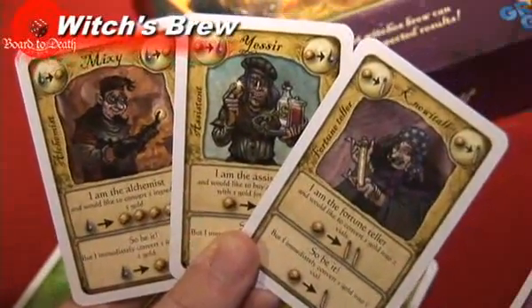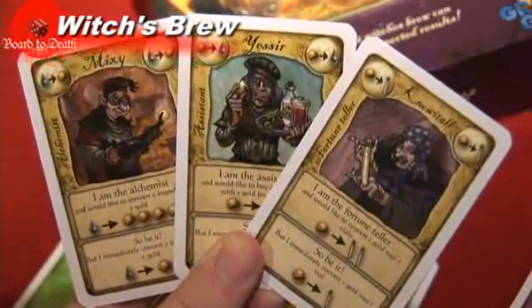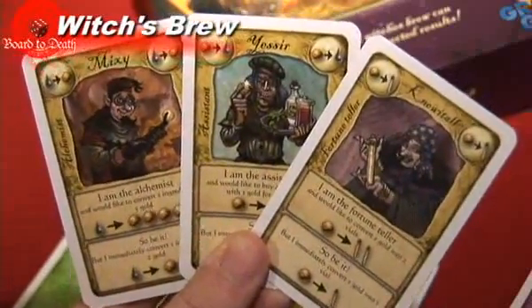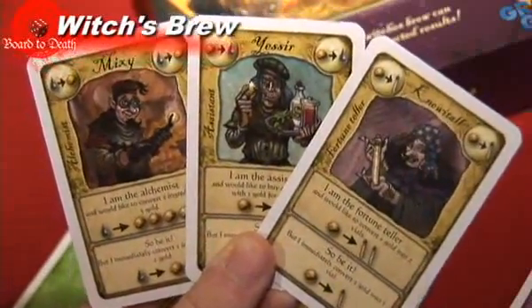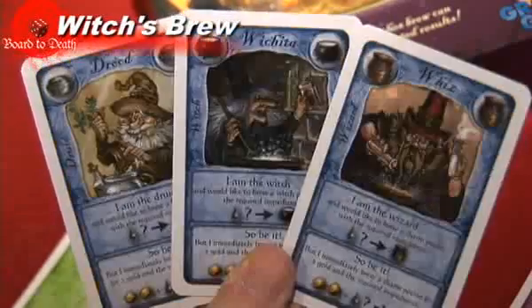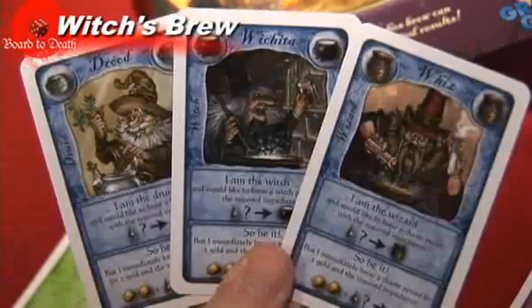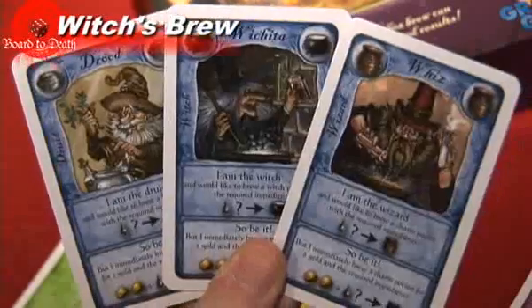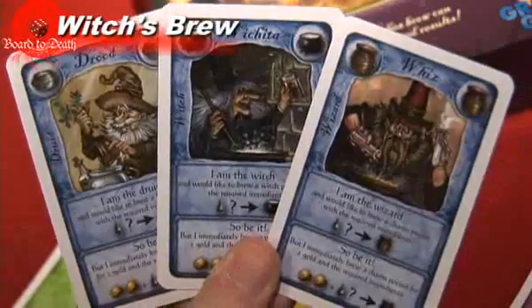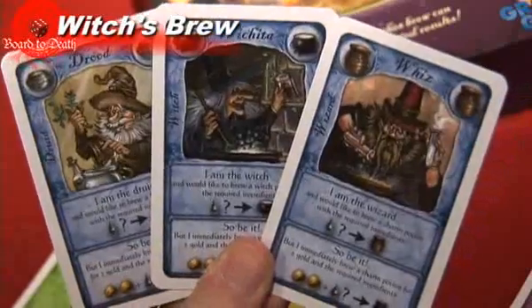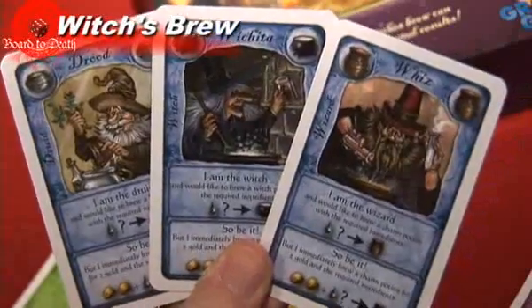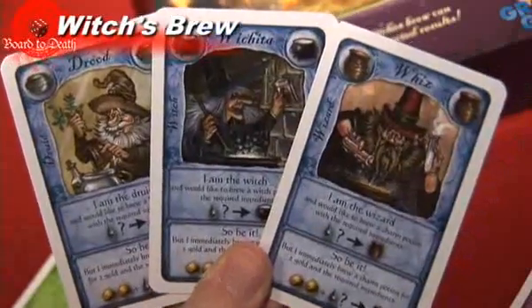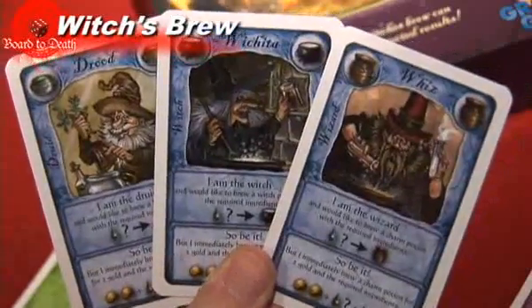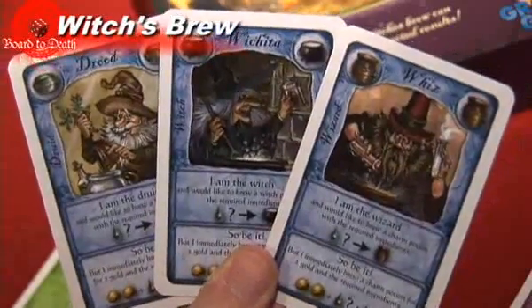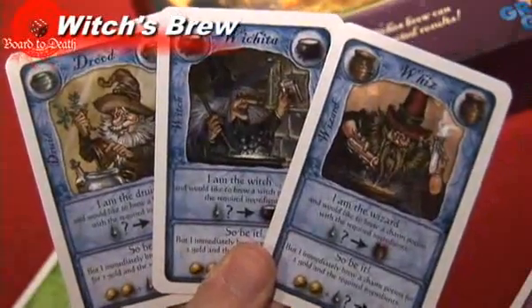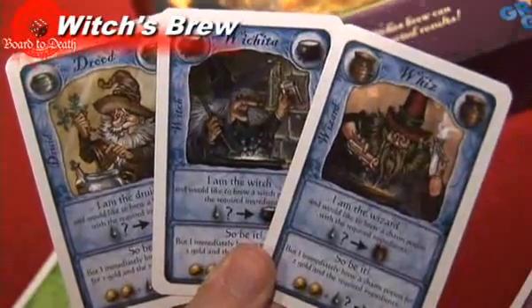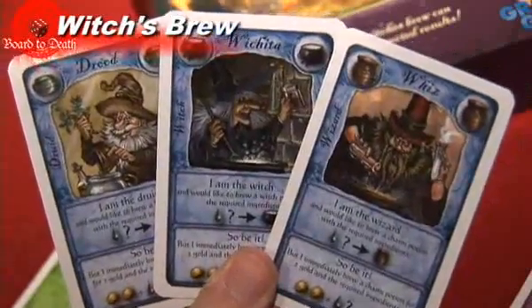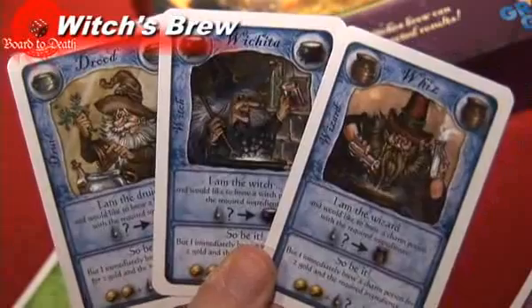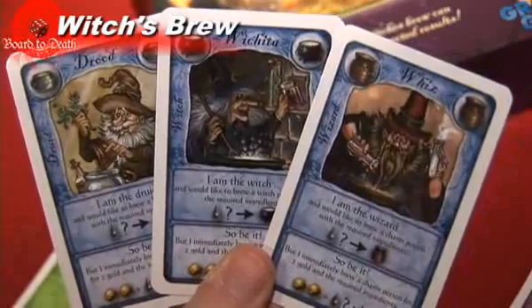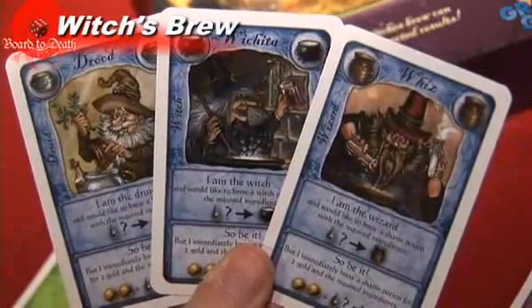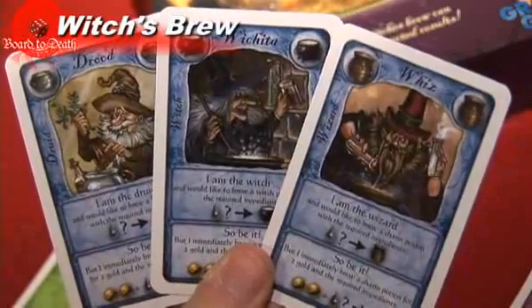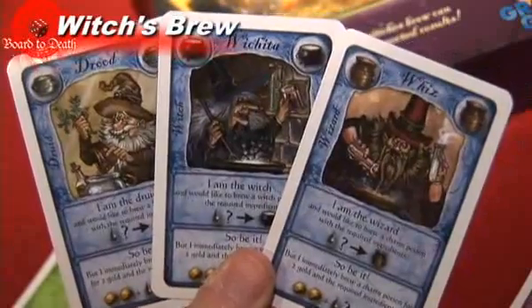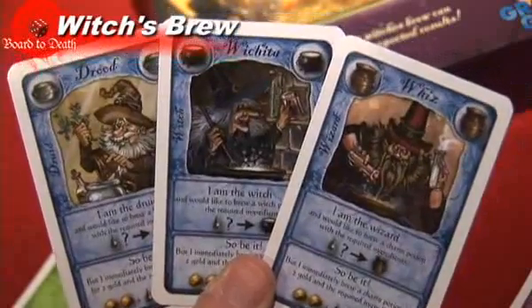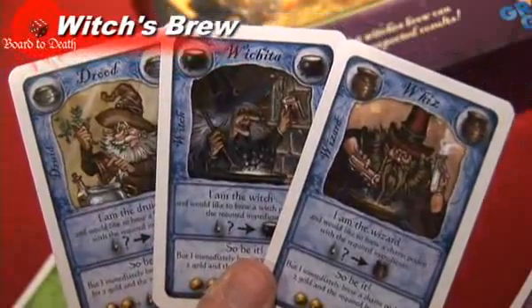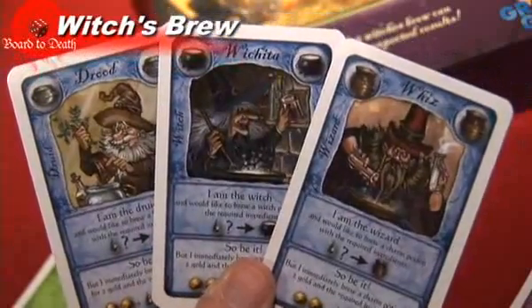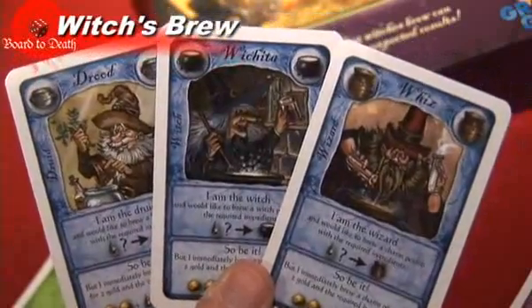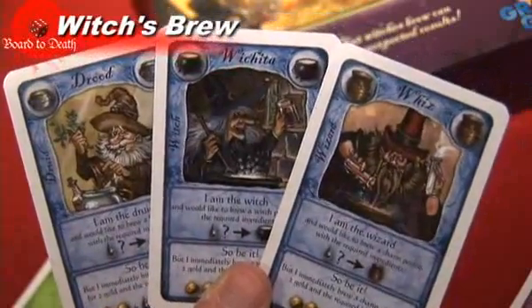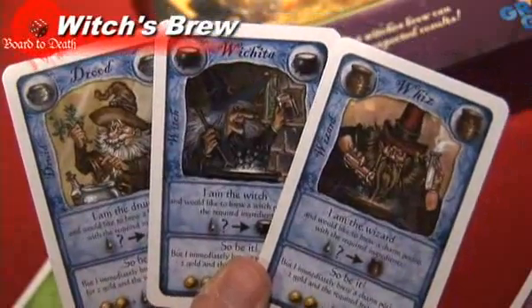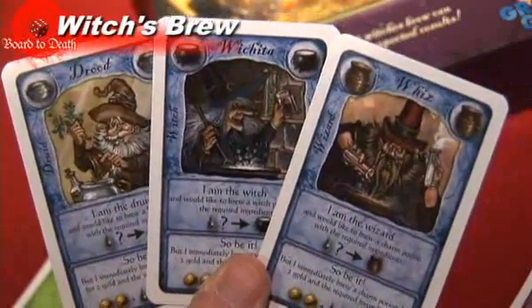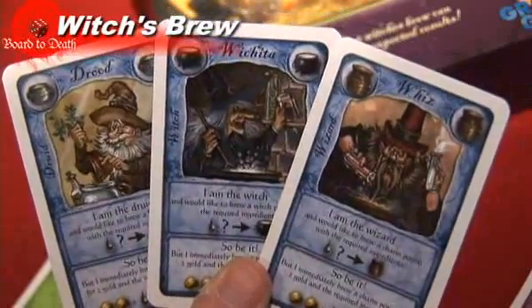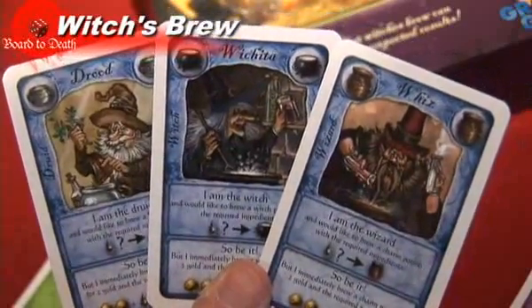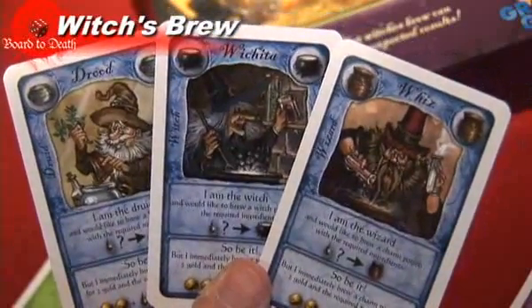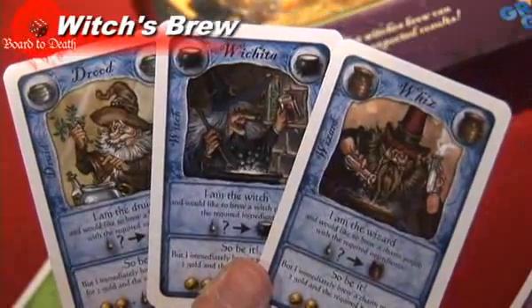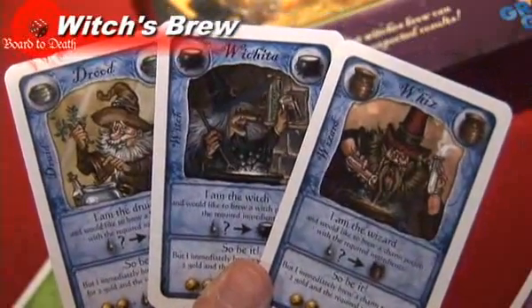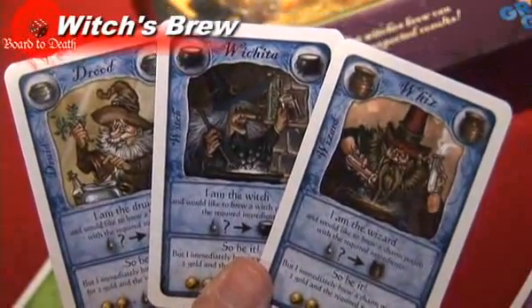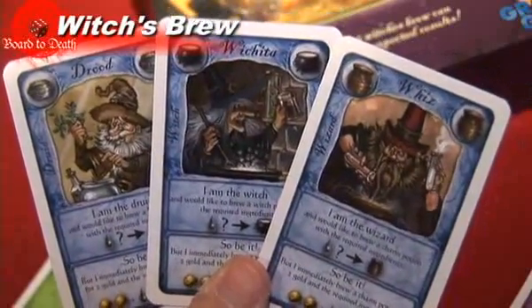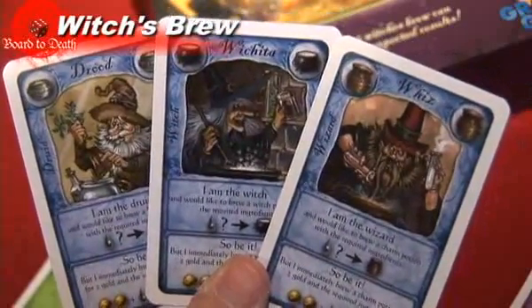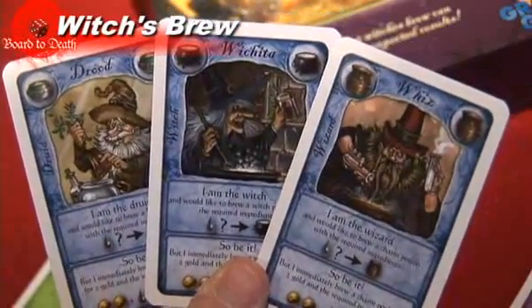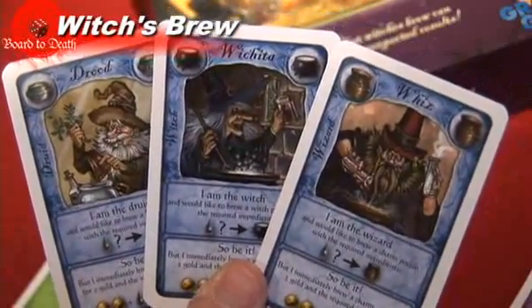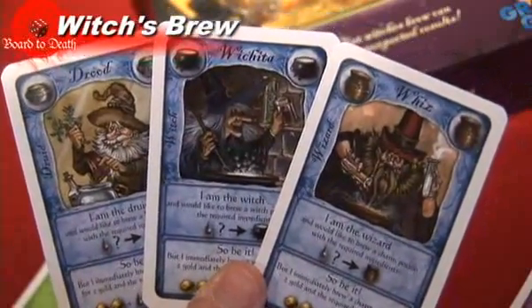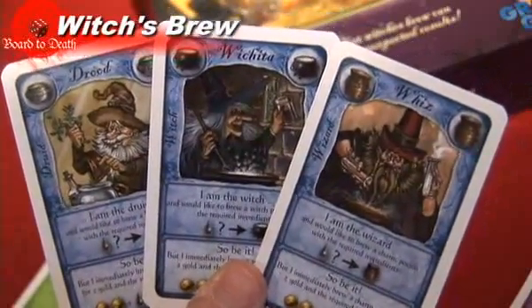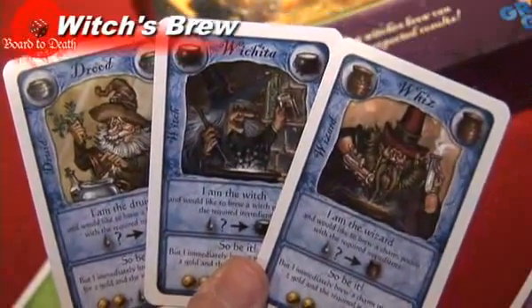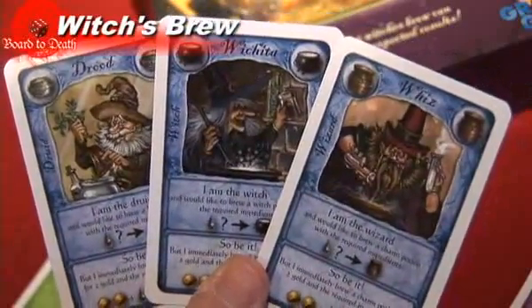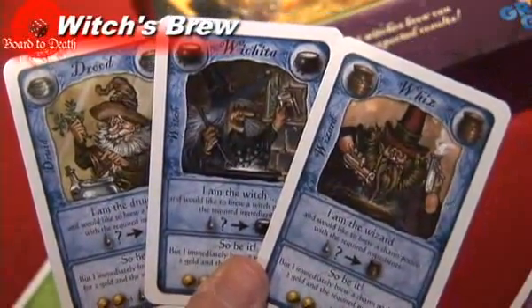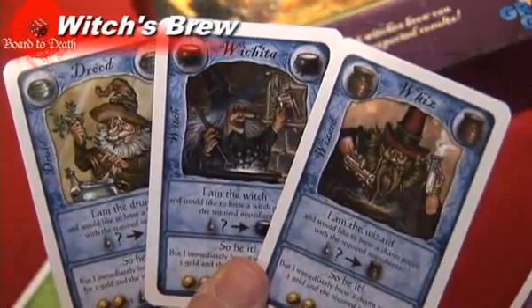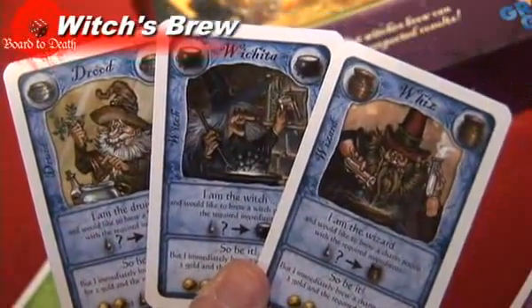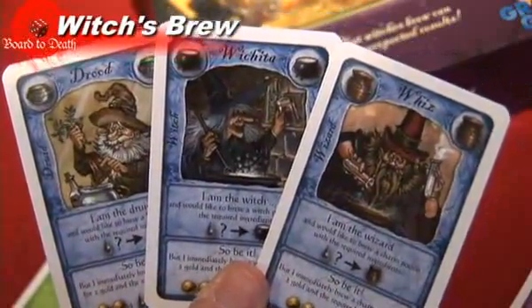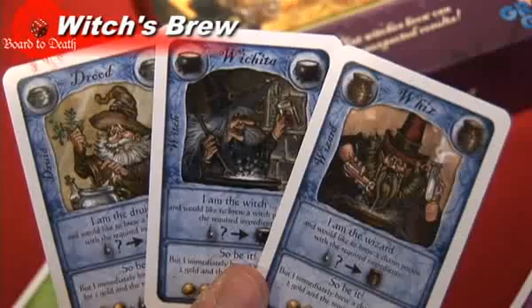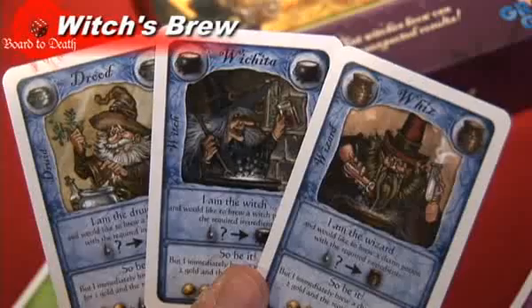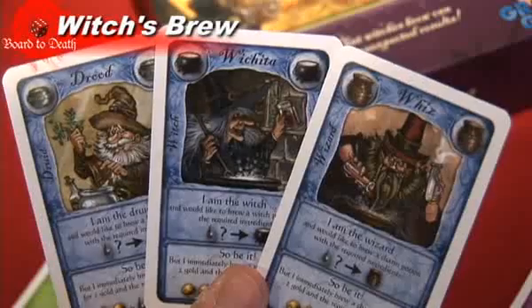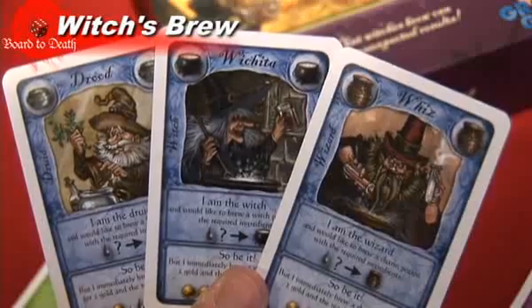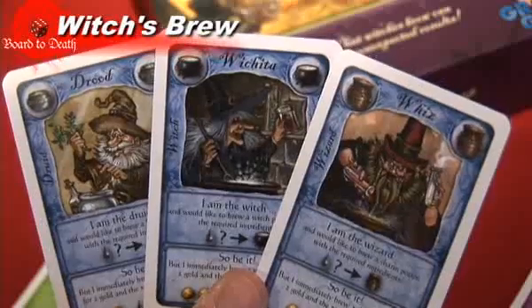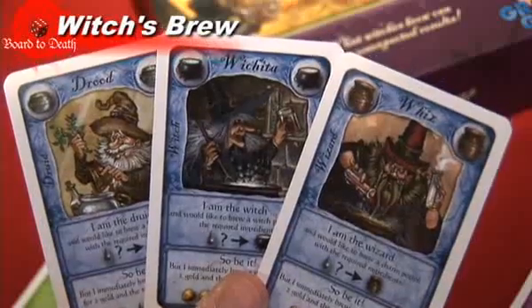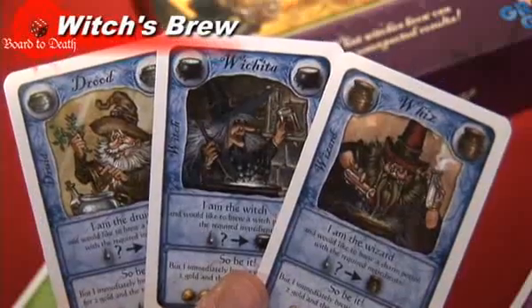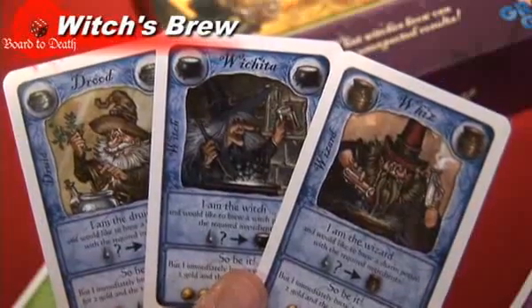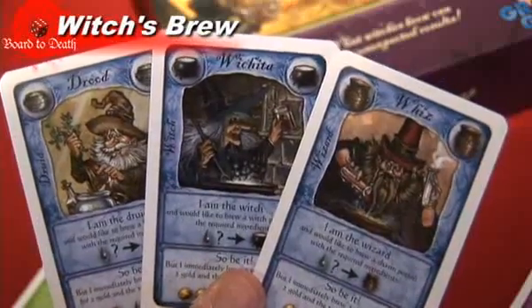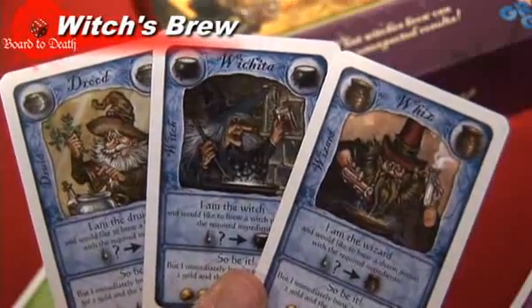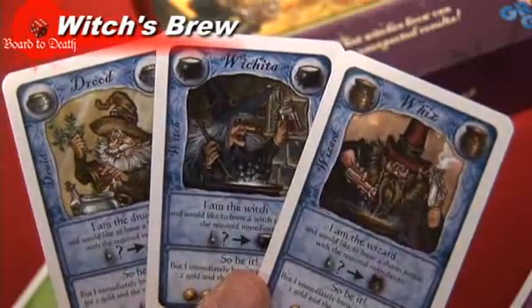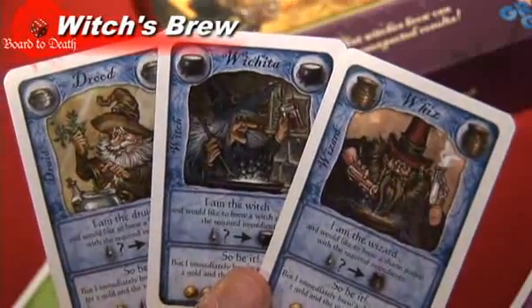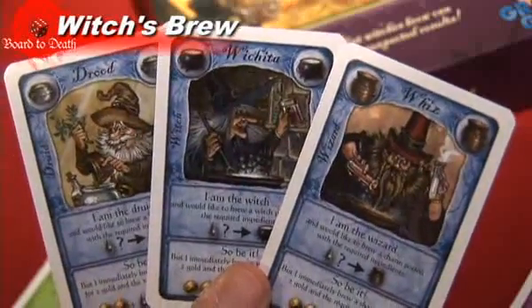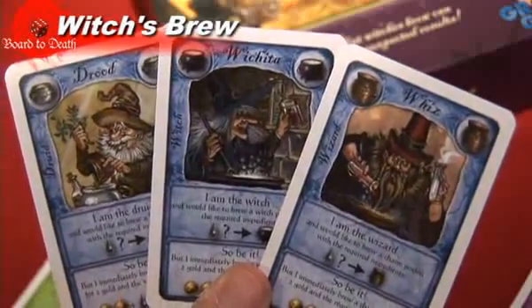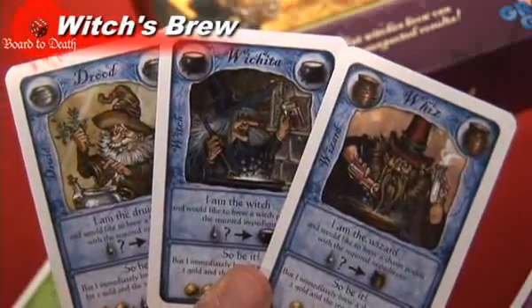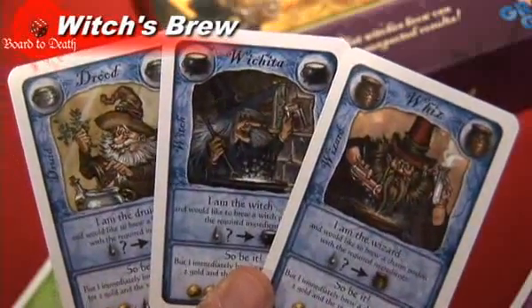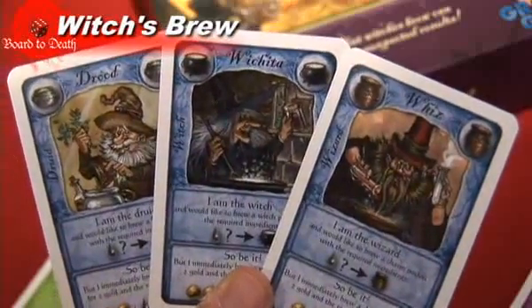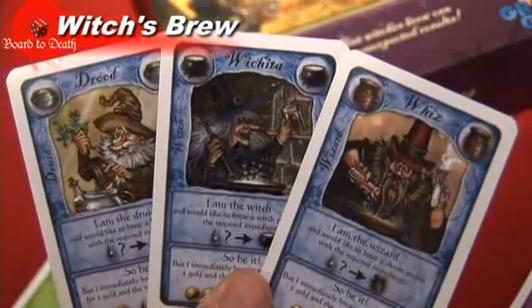You also get blue cards. These are used to make potions with your ingredients. They are the Wizard, the Druid, and the Witch.